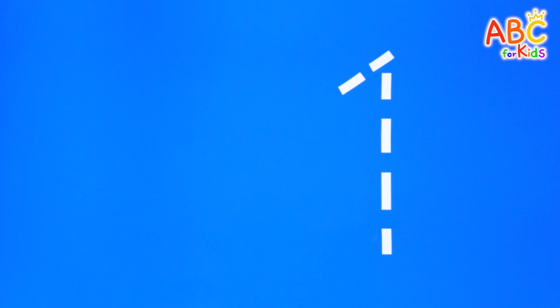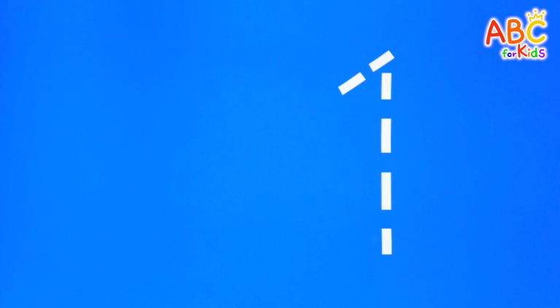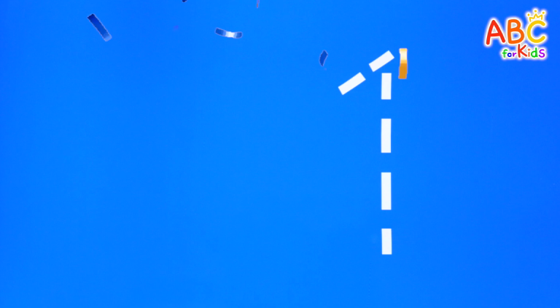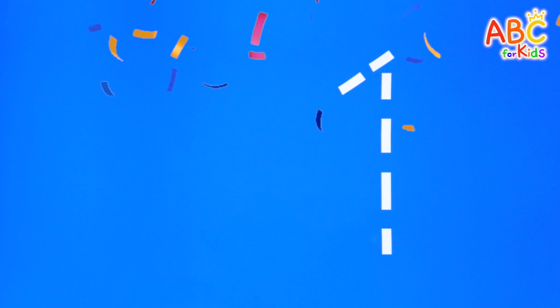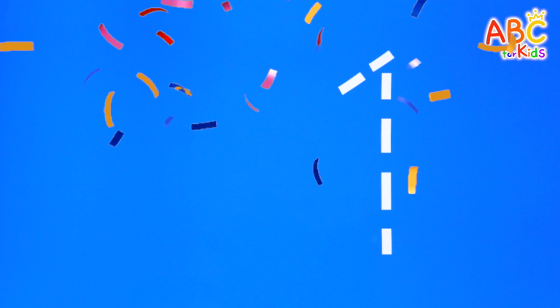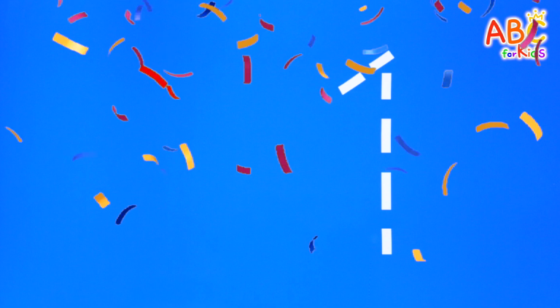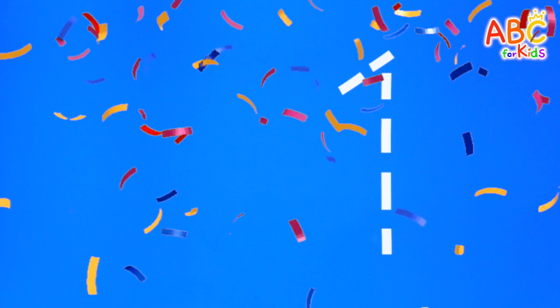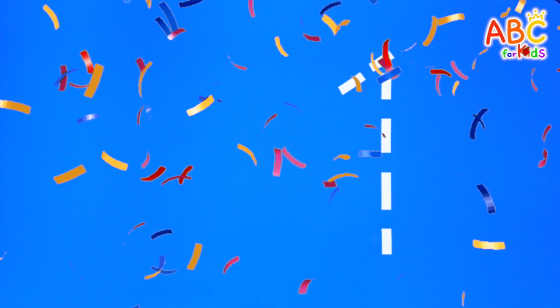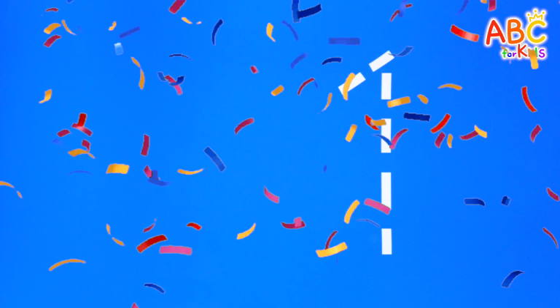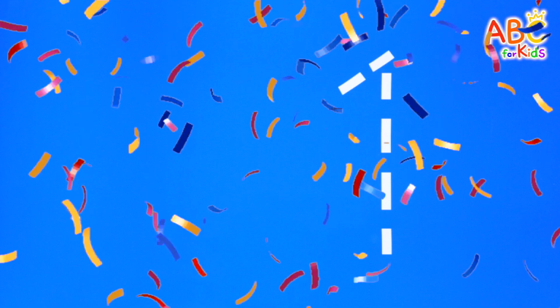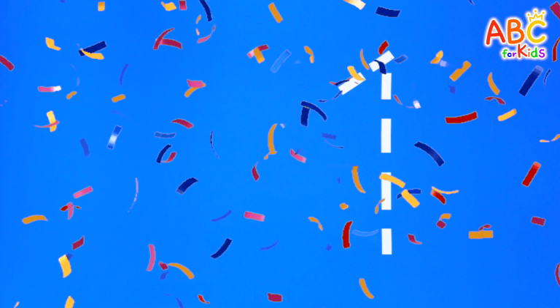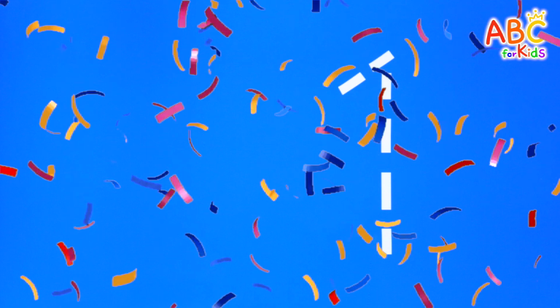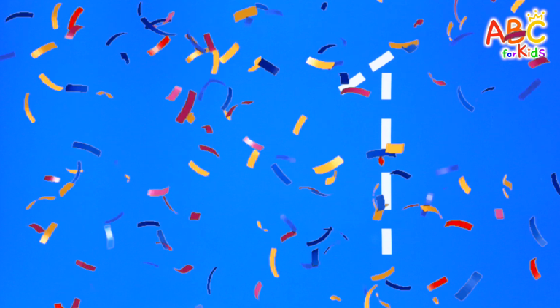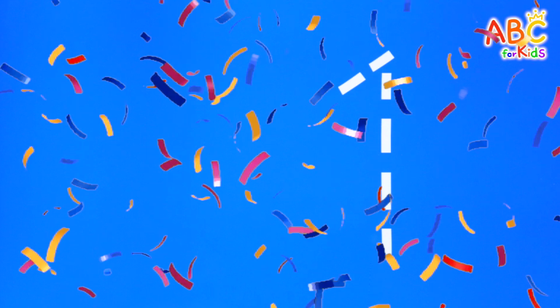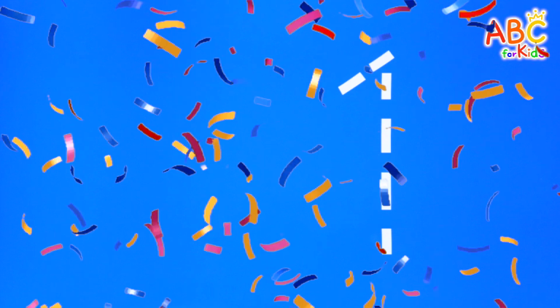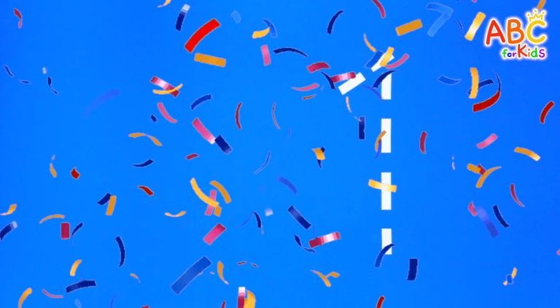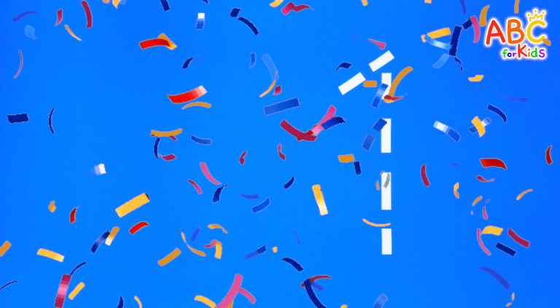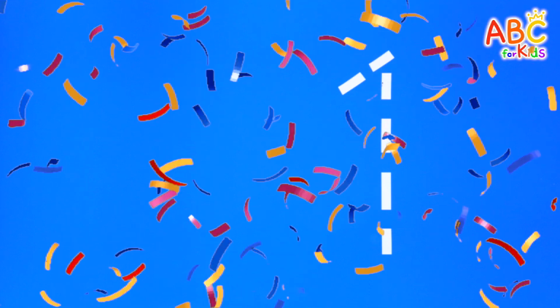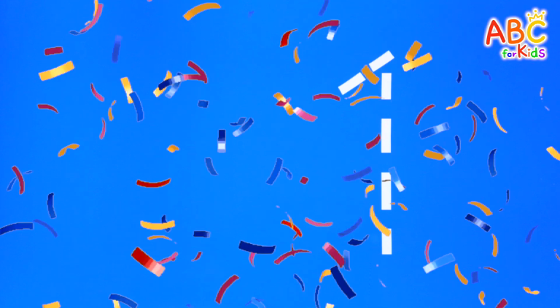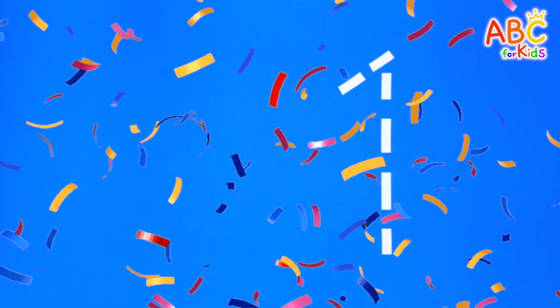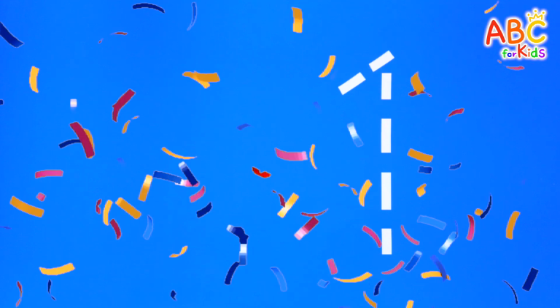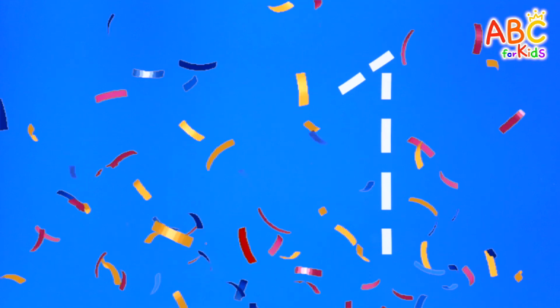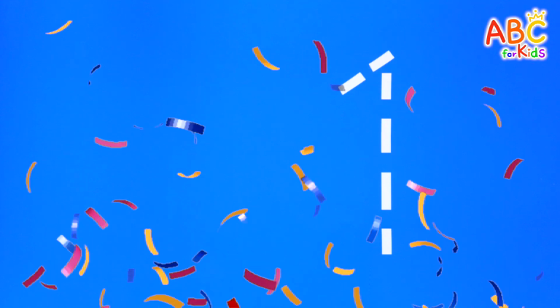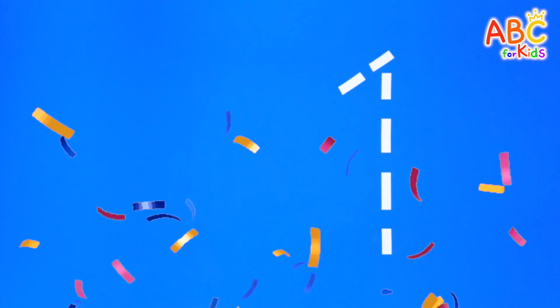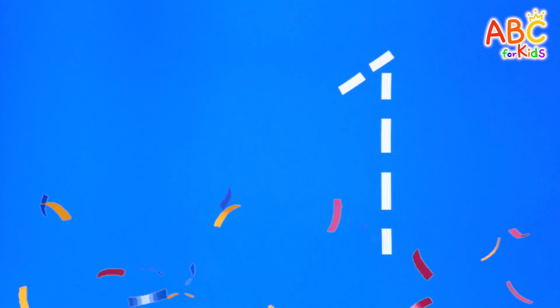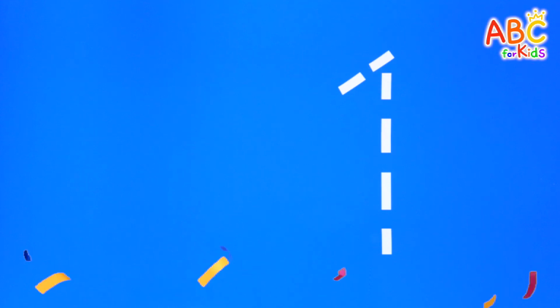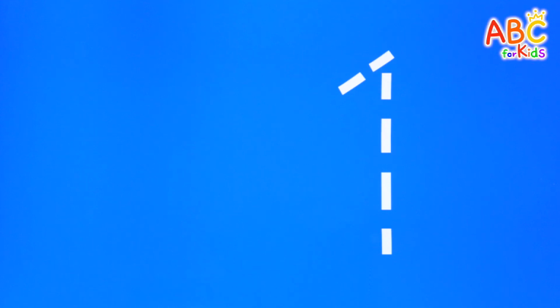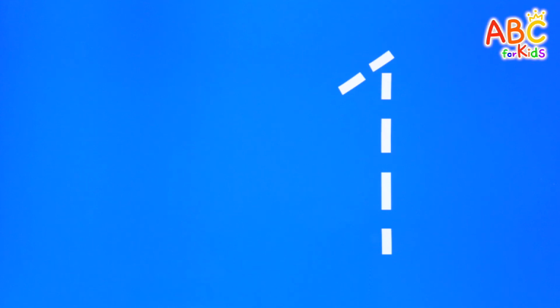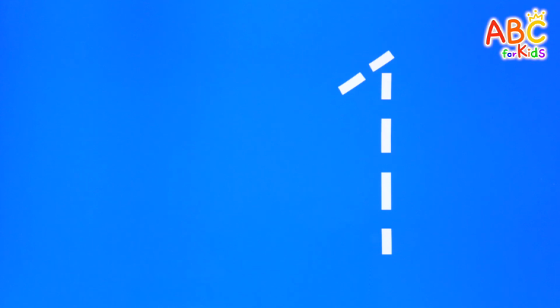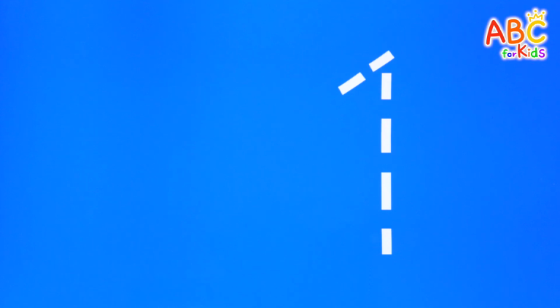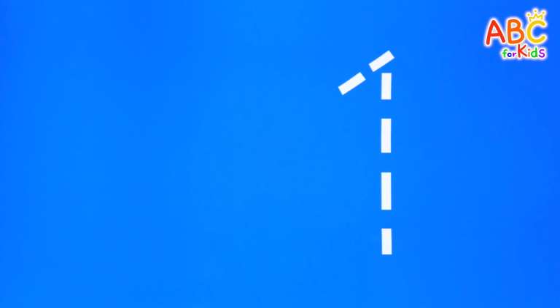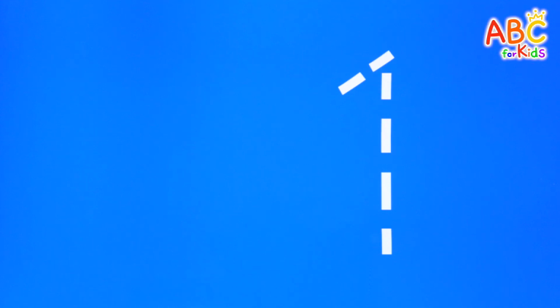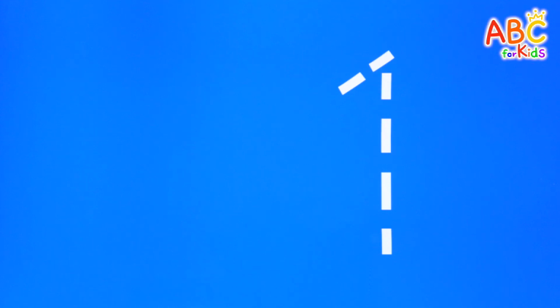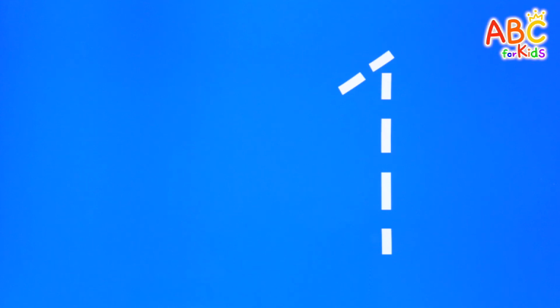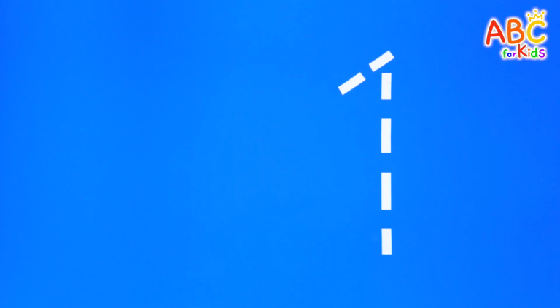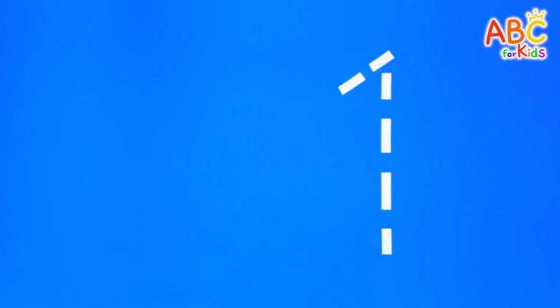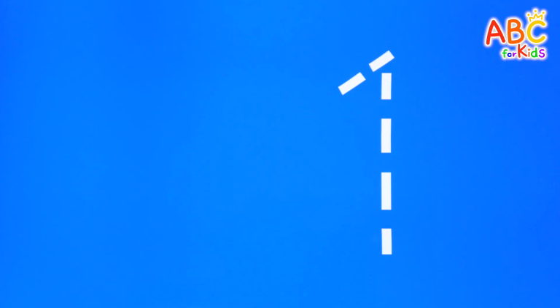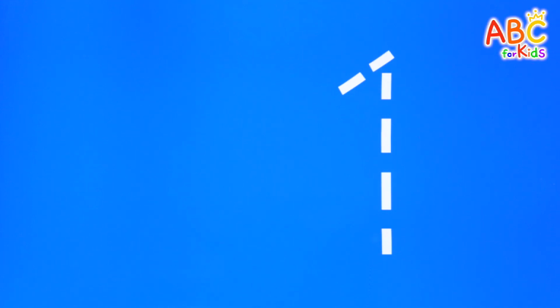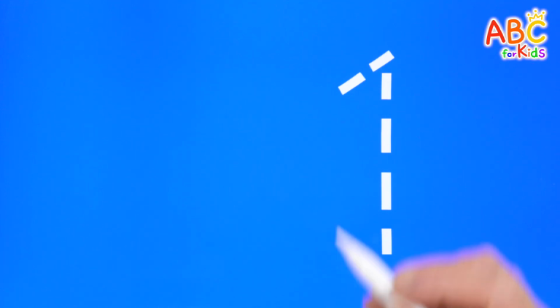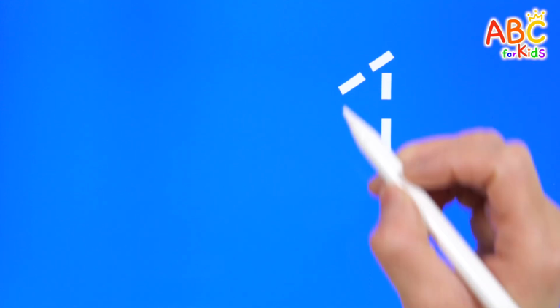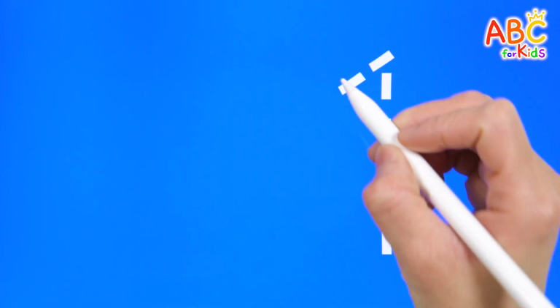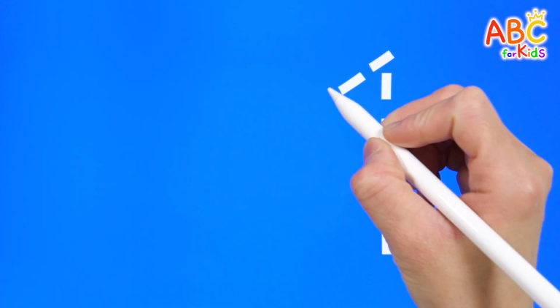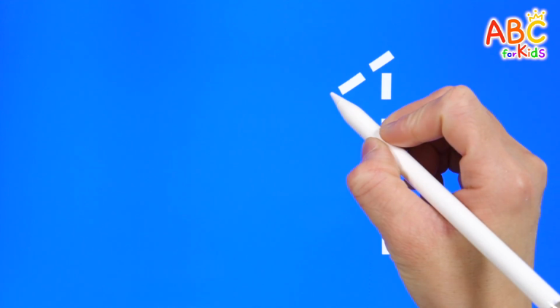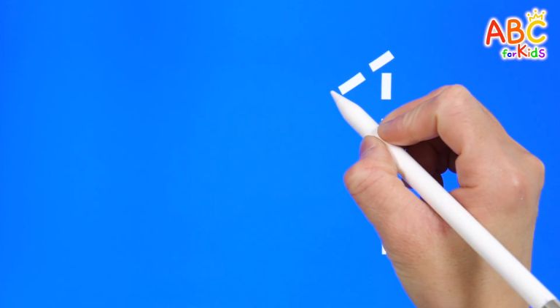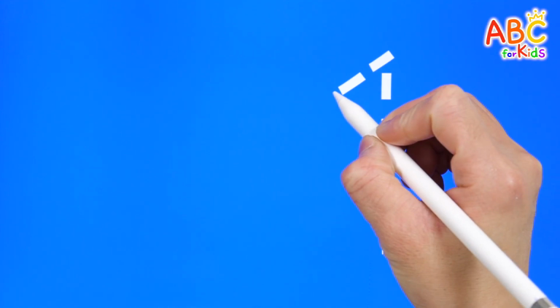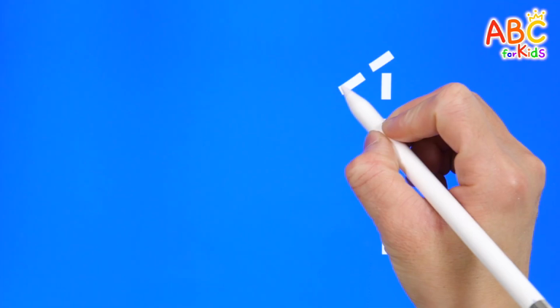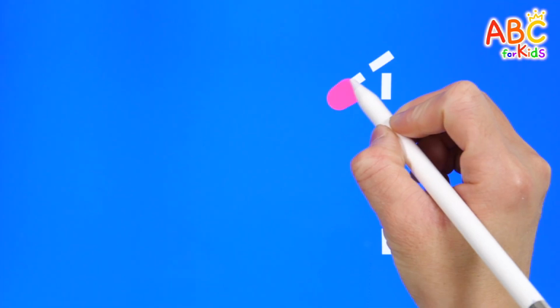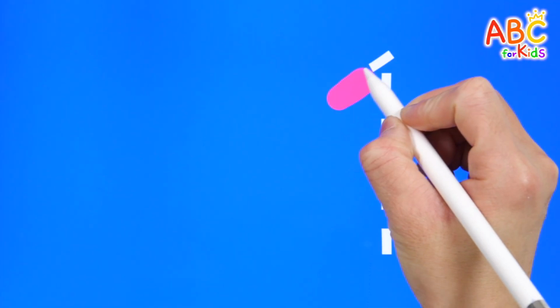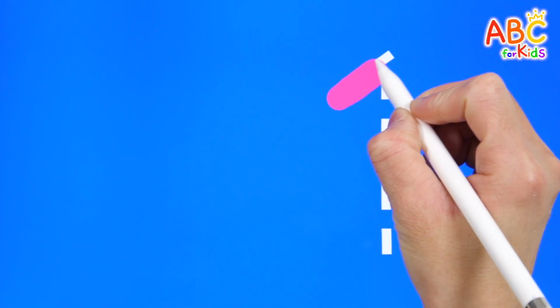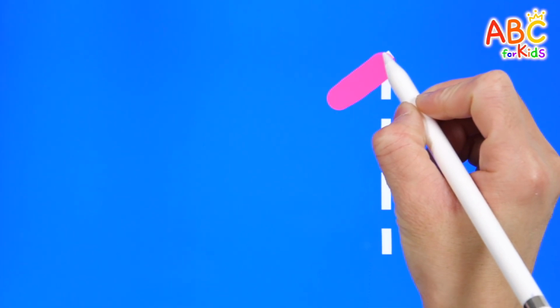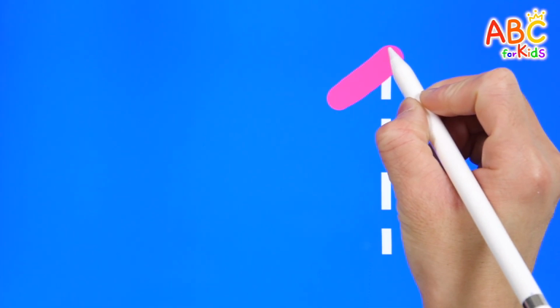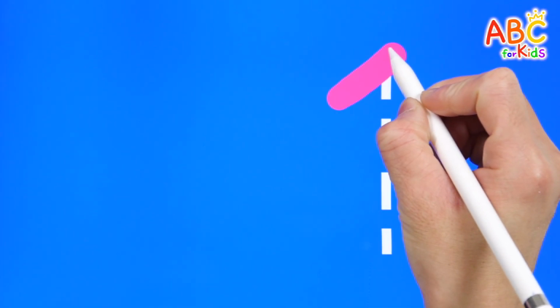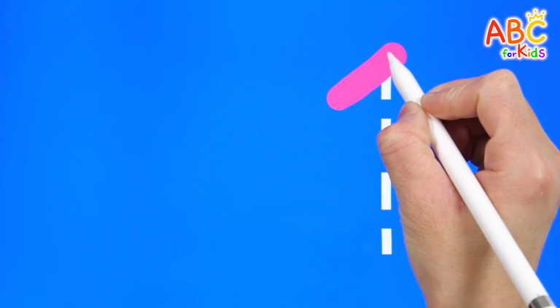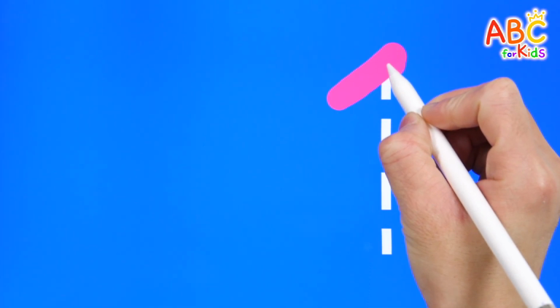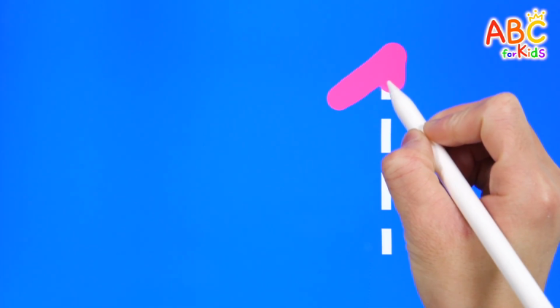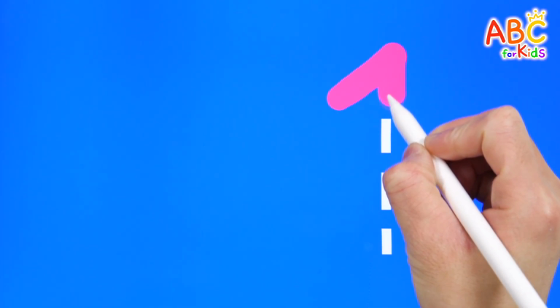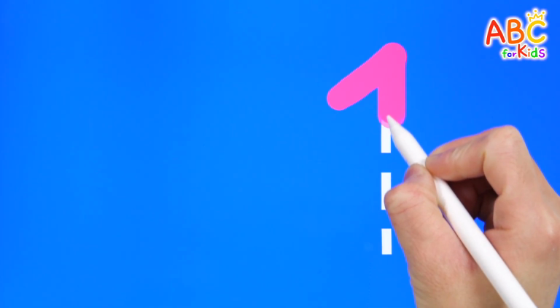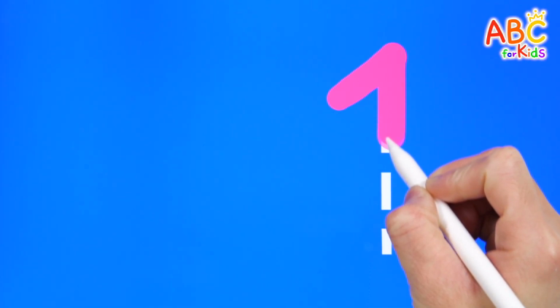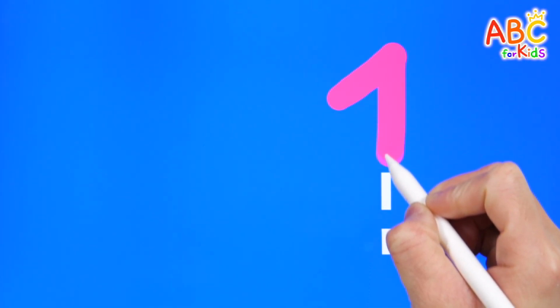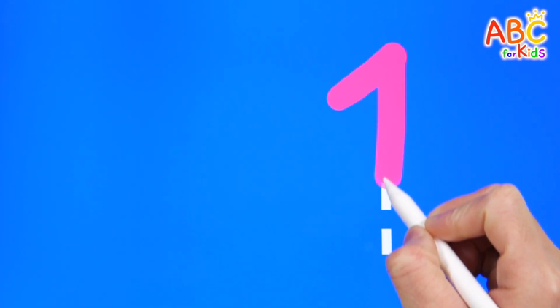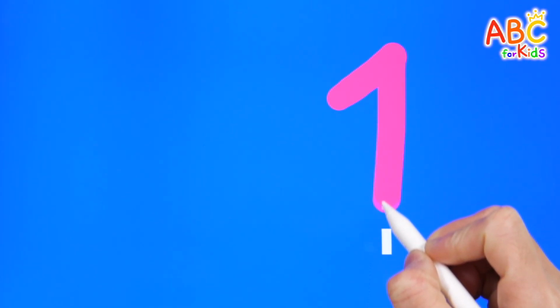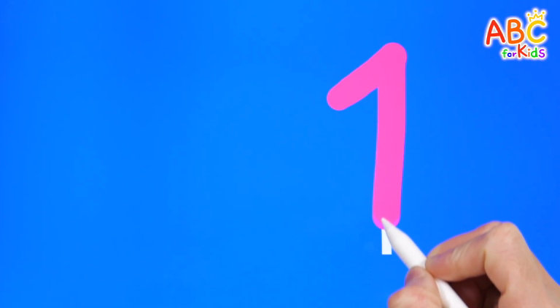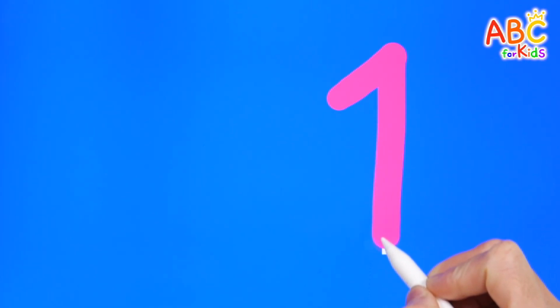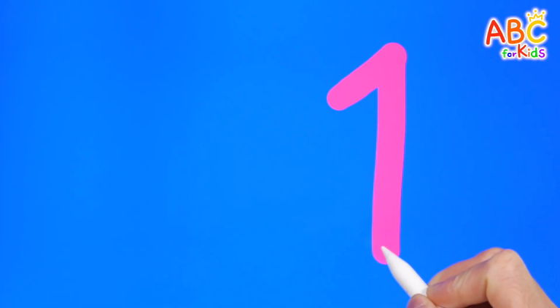Today, we're going to learn numbers! Shall we write and read each number together?